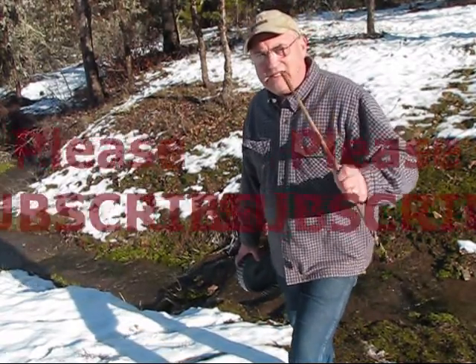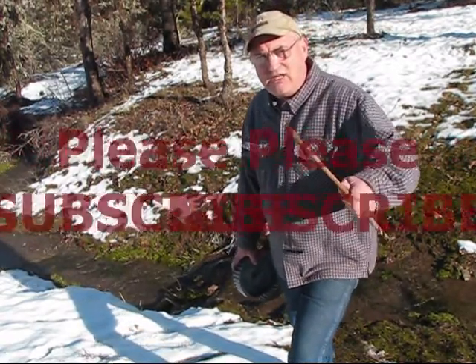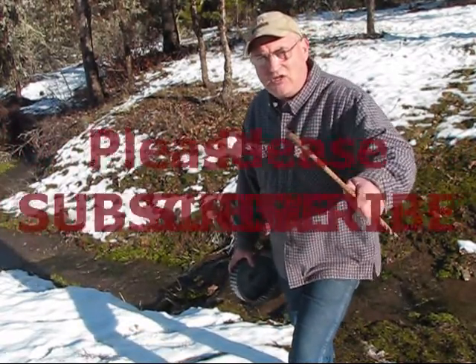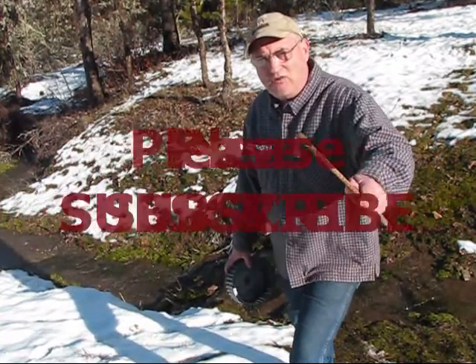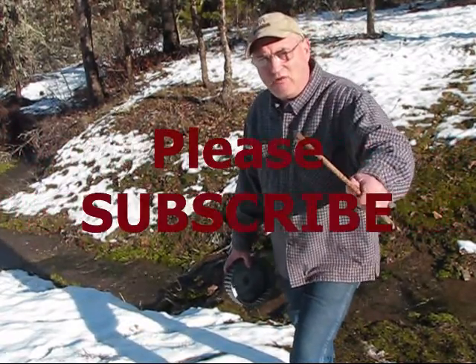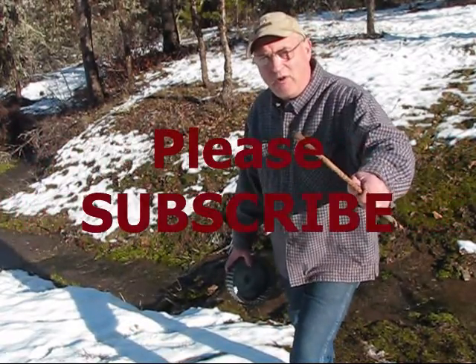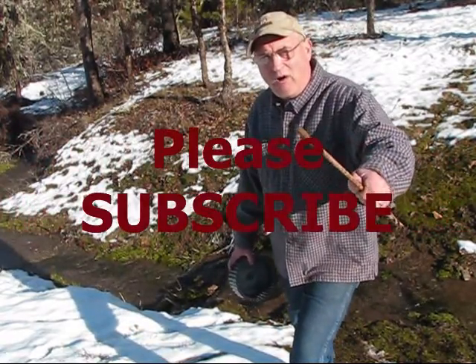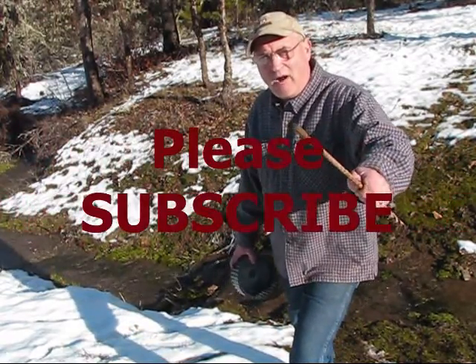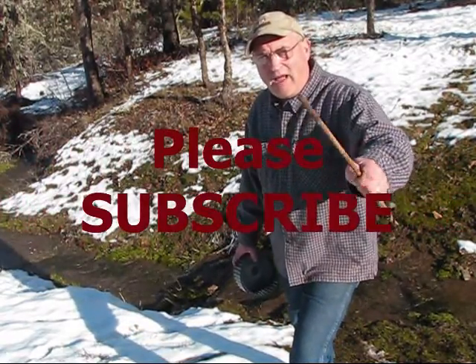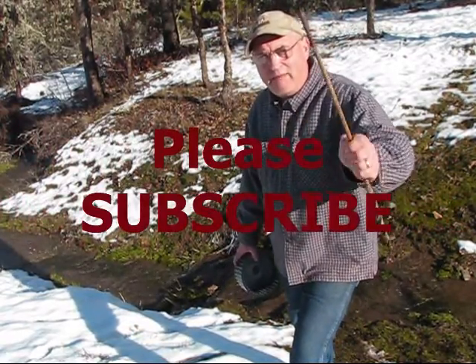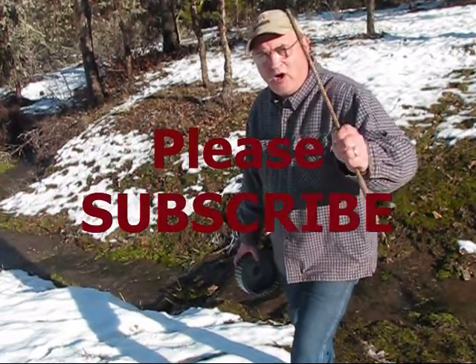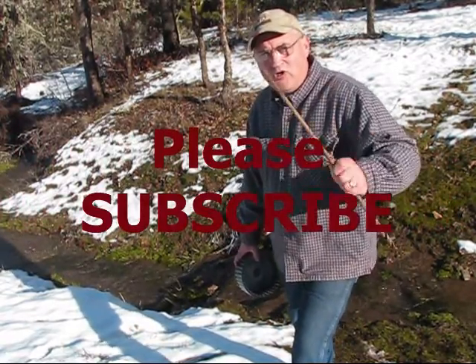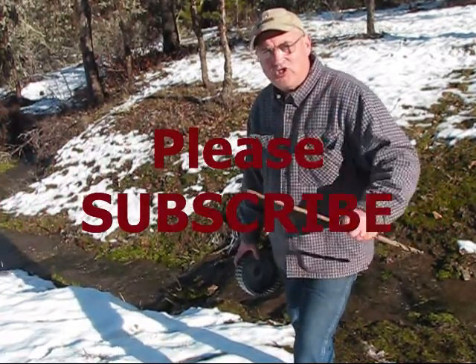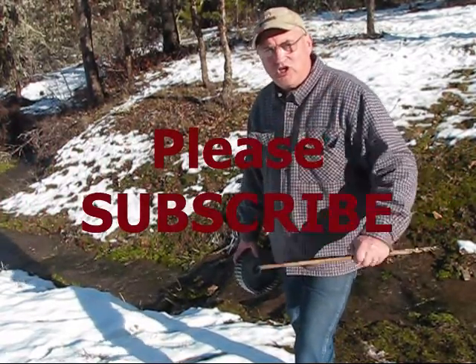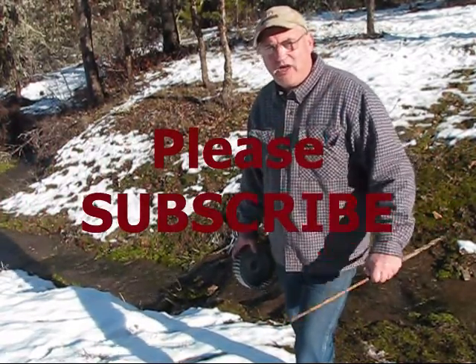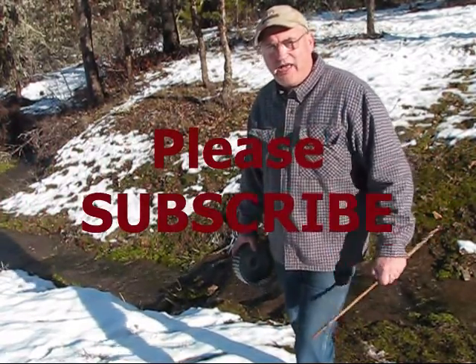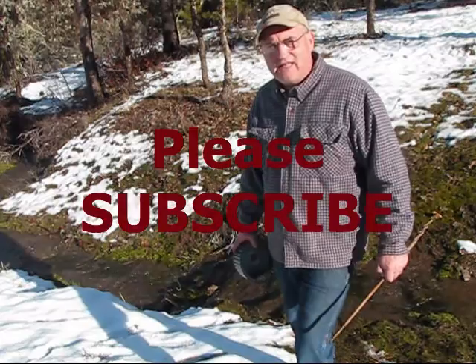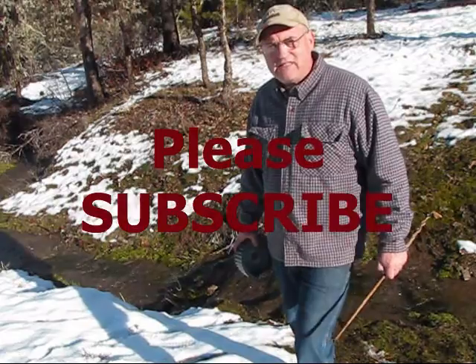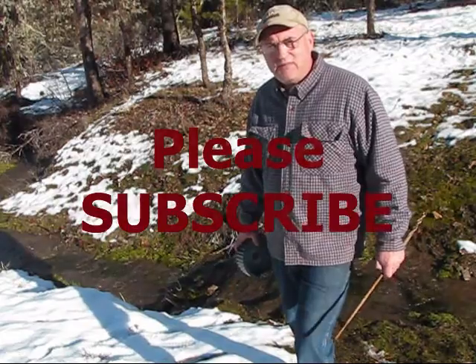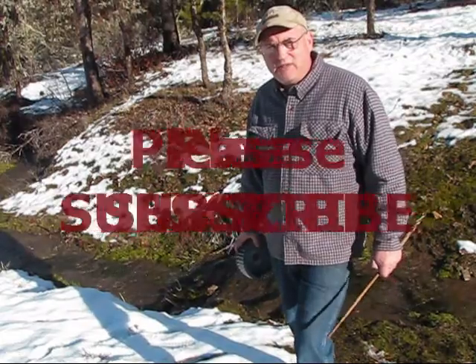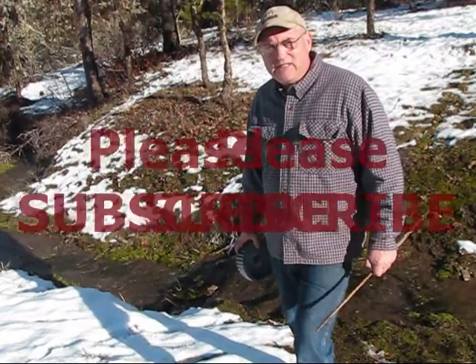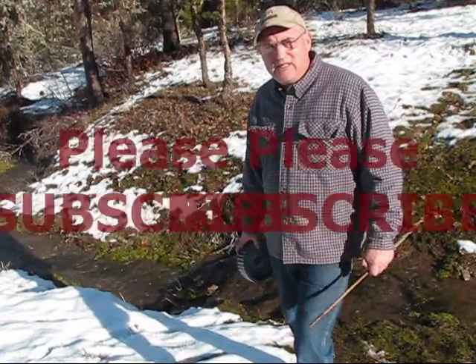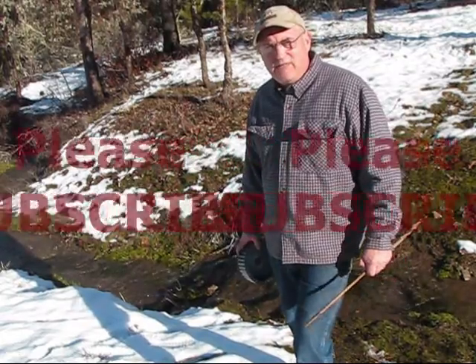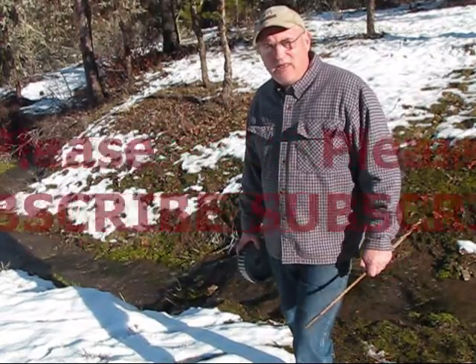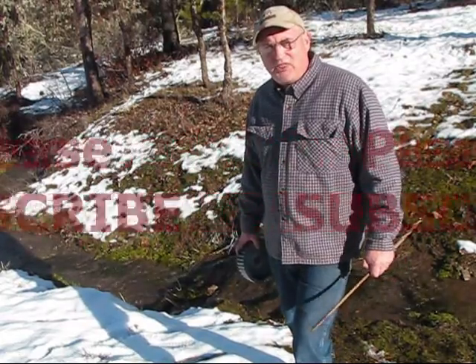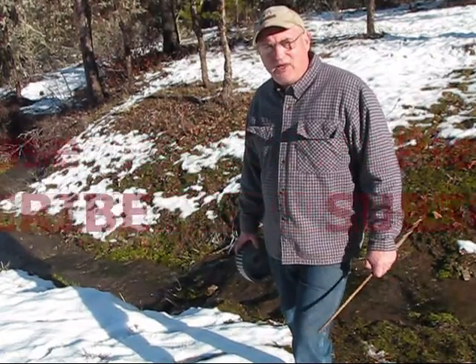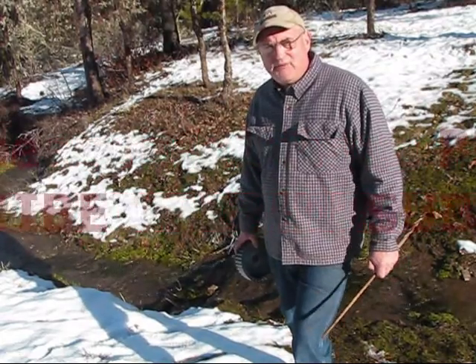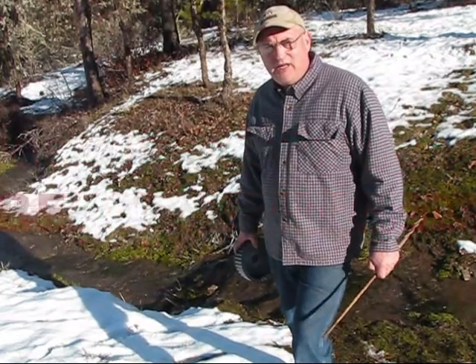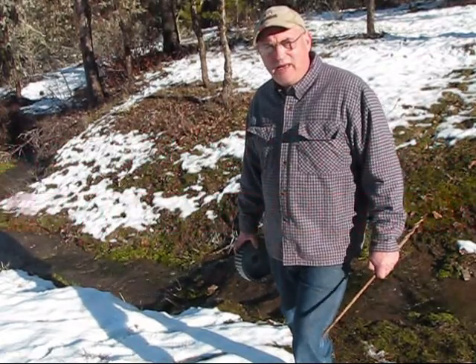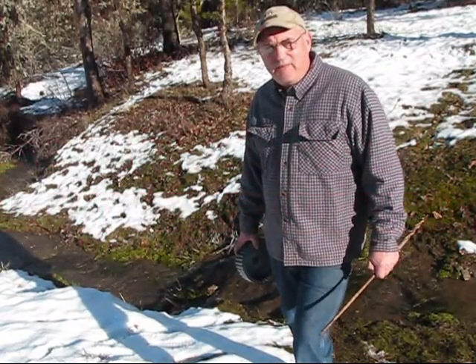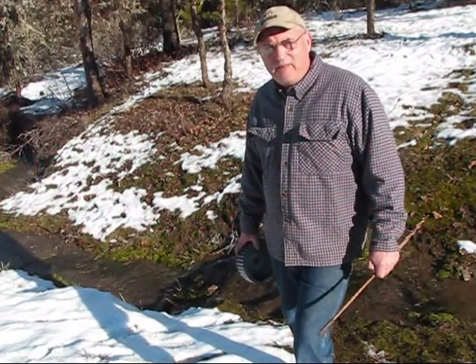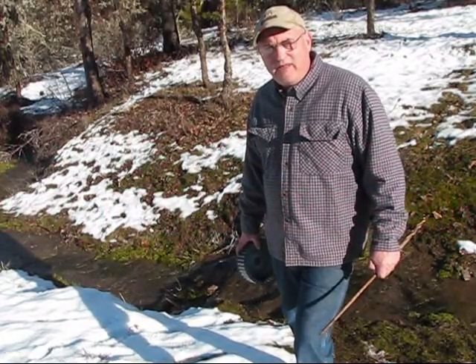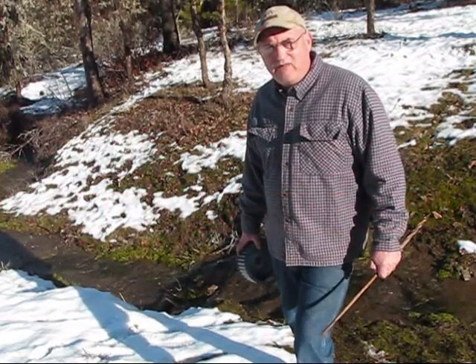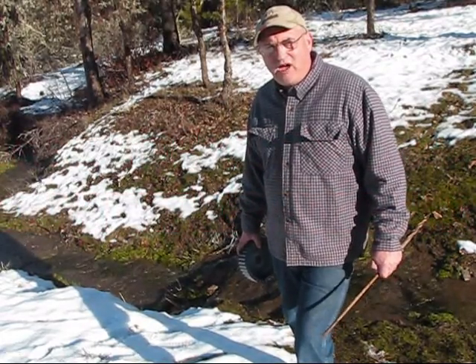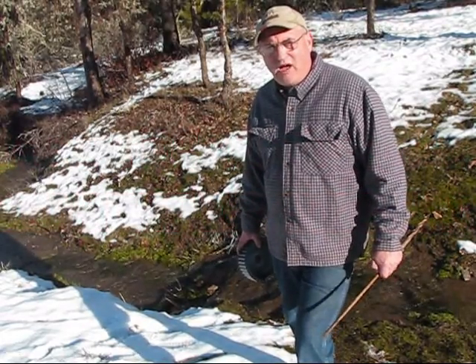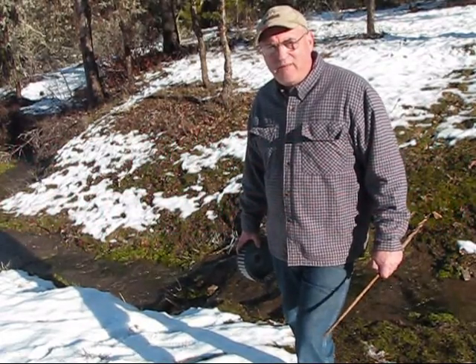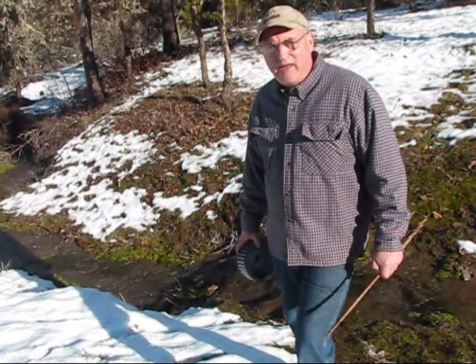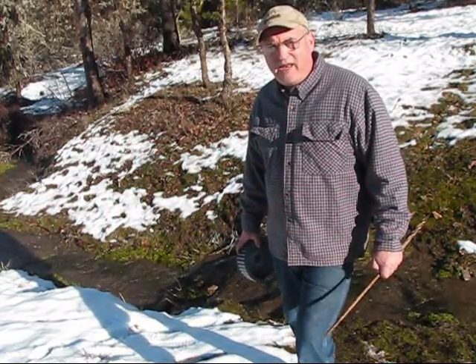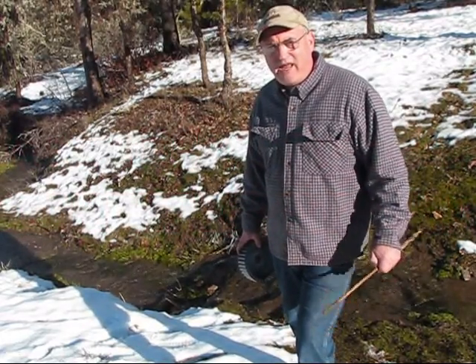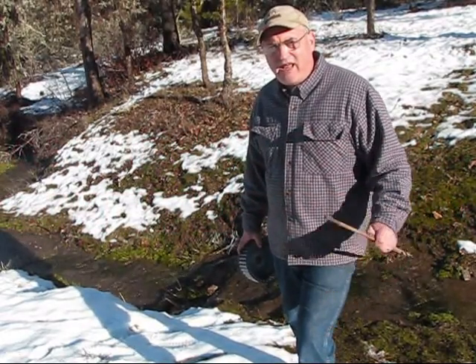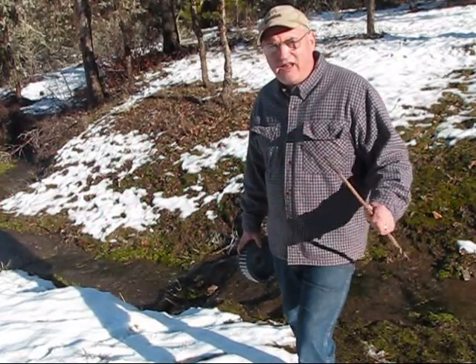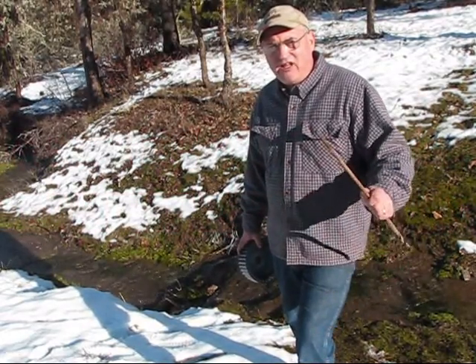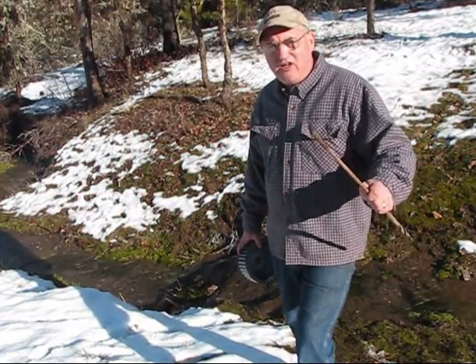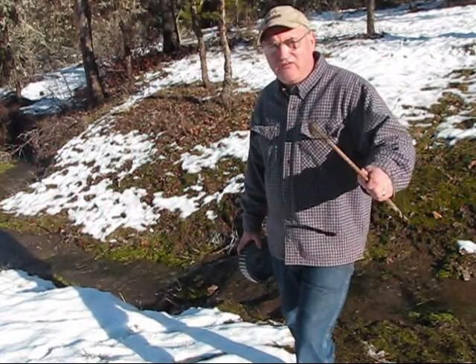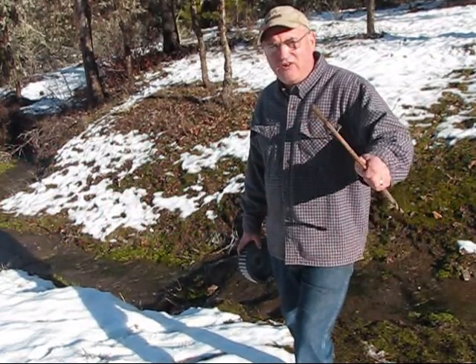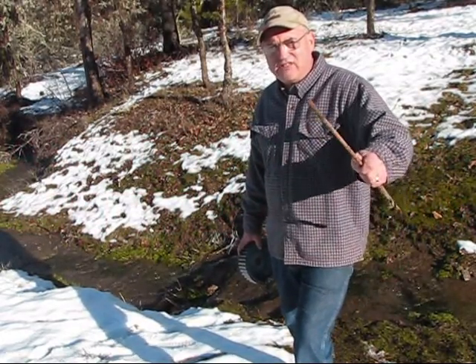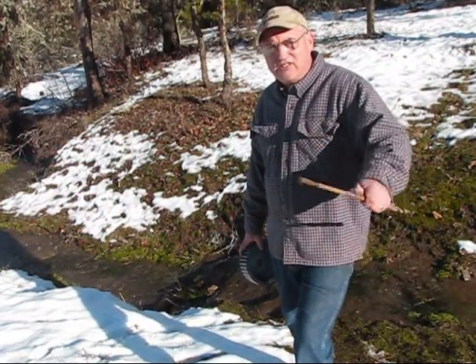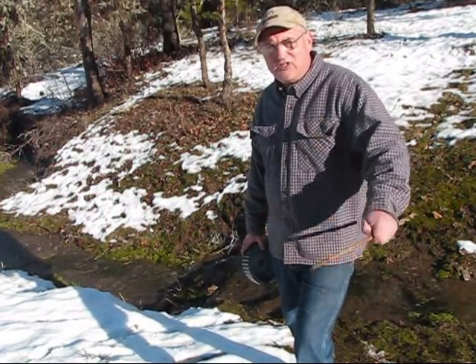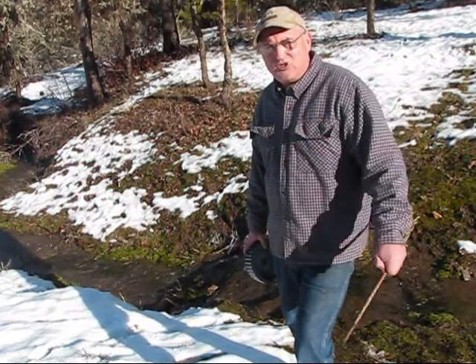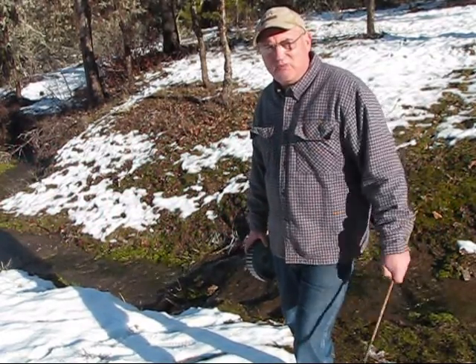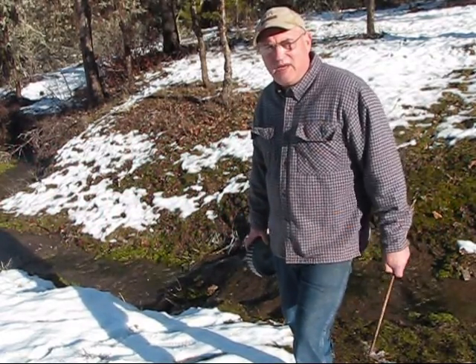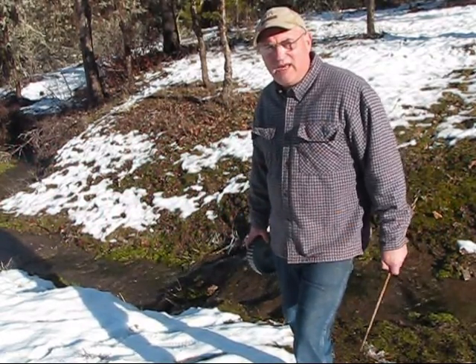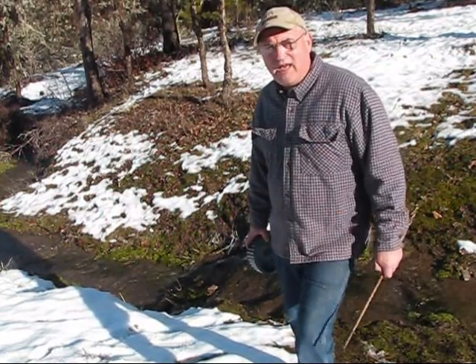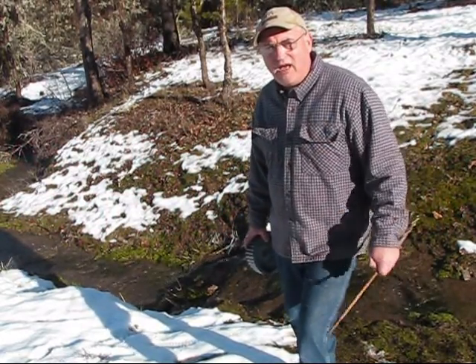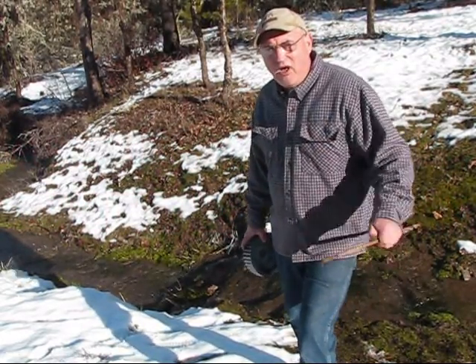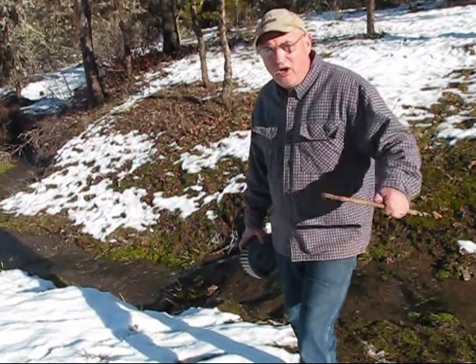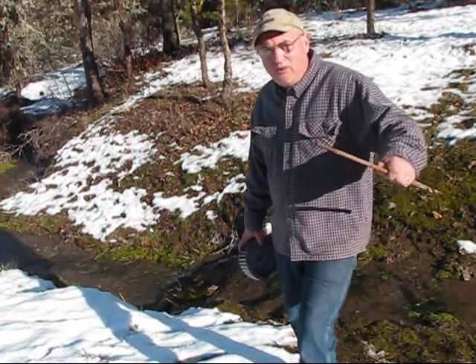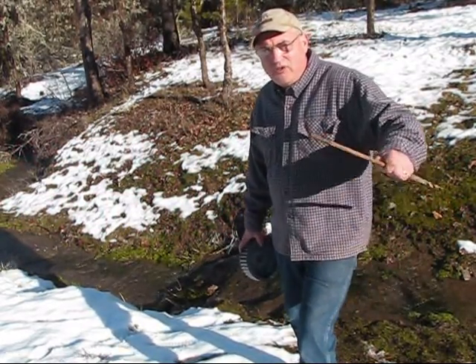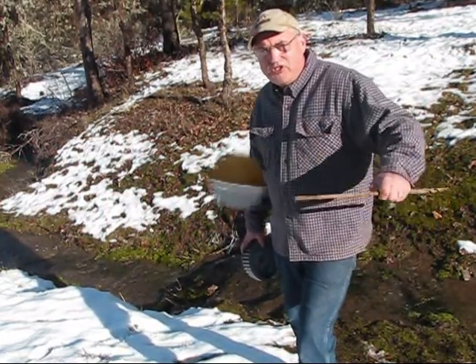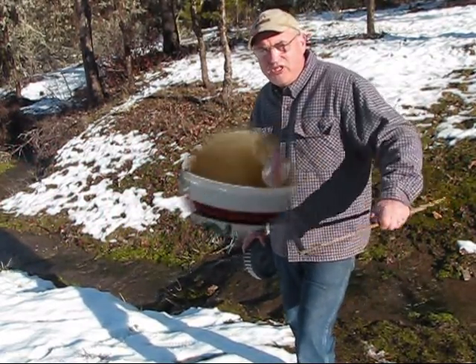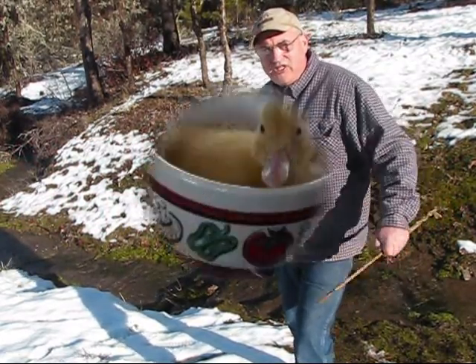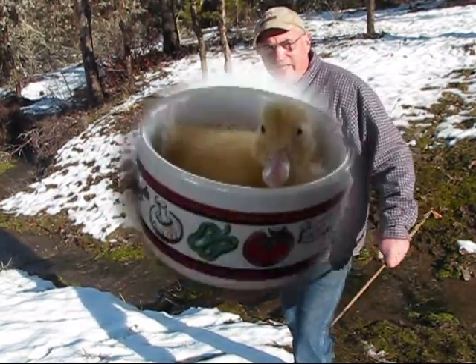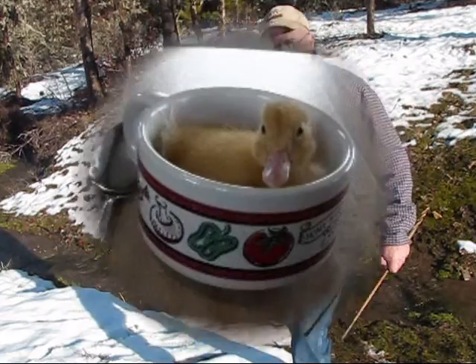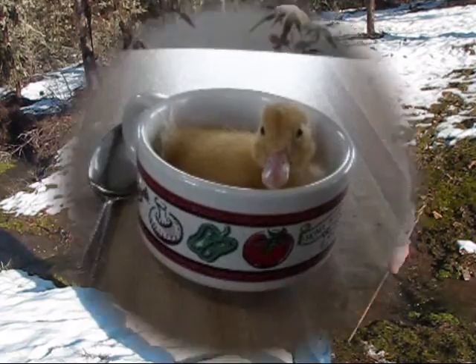Stay tuned for more. I'm your host Jerry Hansen. Please give me a thumbs up, leave a comment, and look for us on social media. We'll see you later.